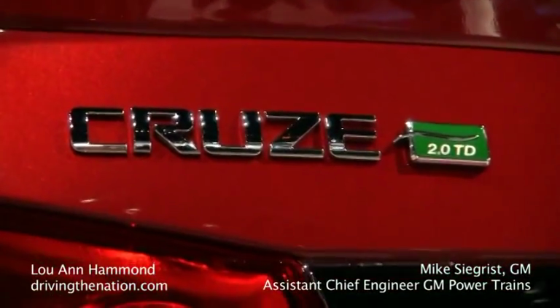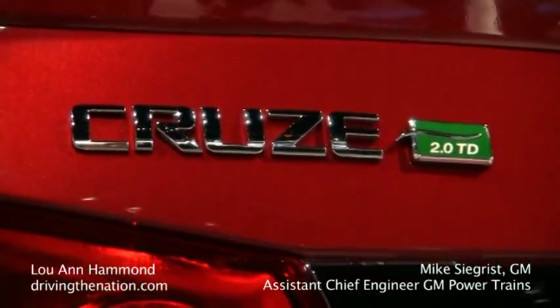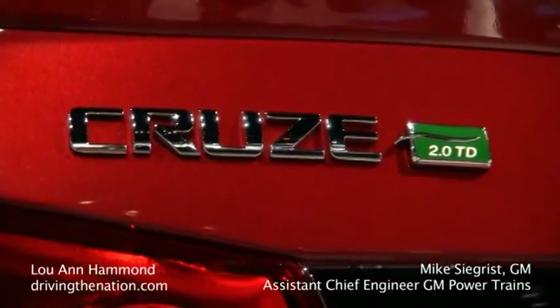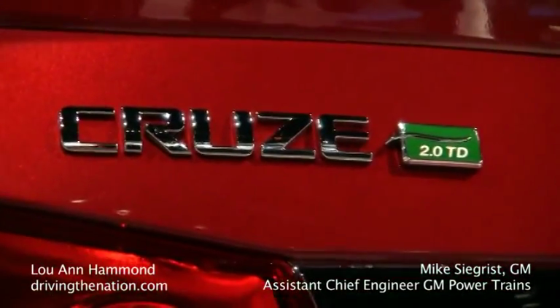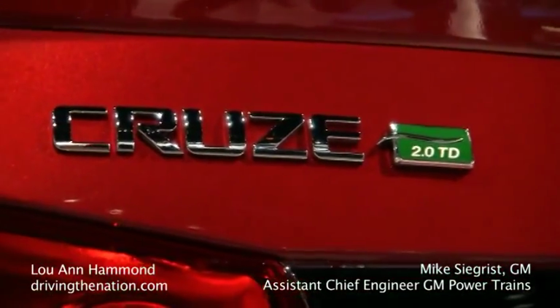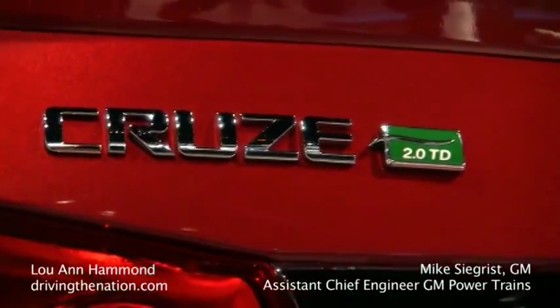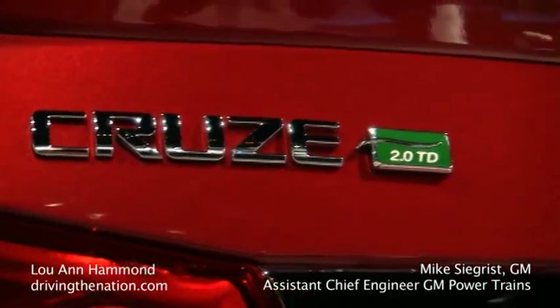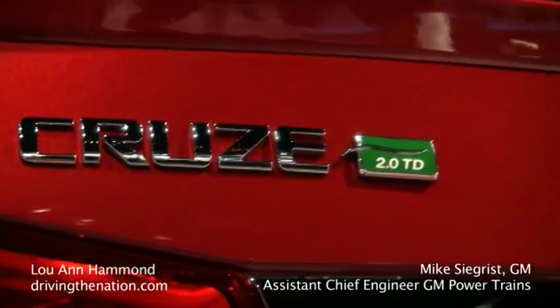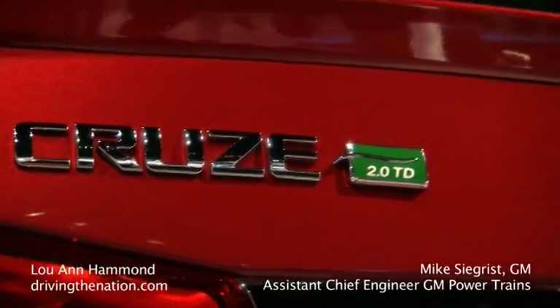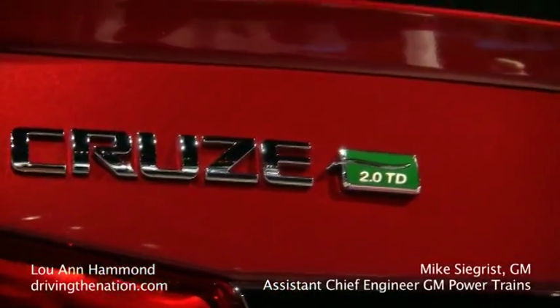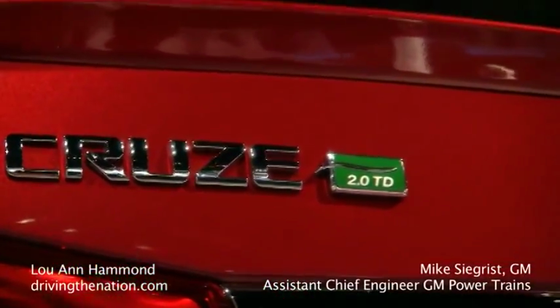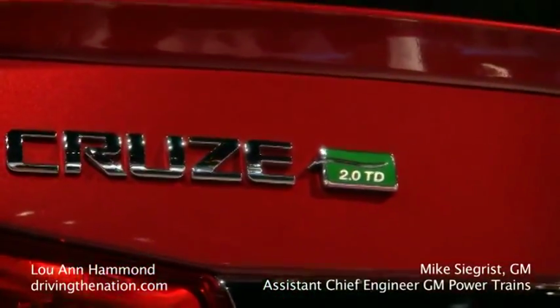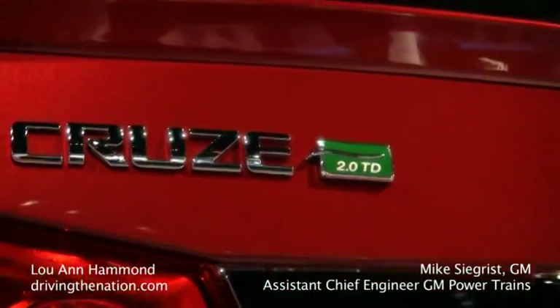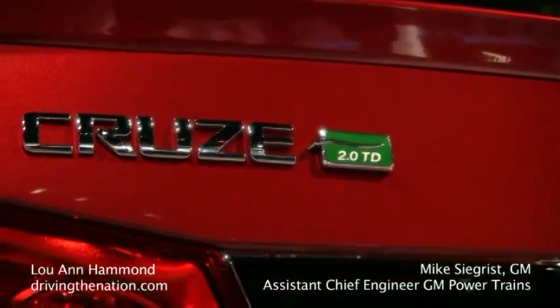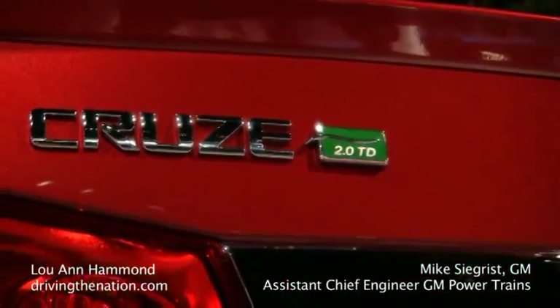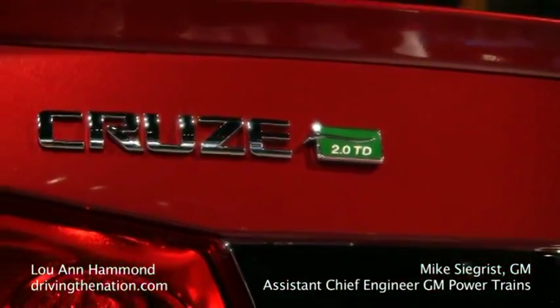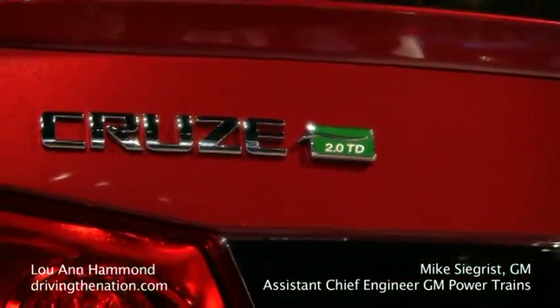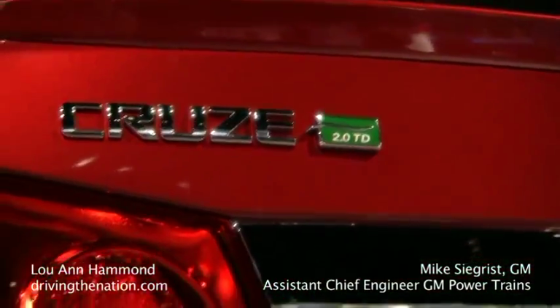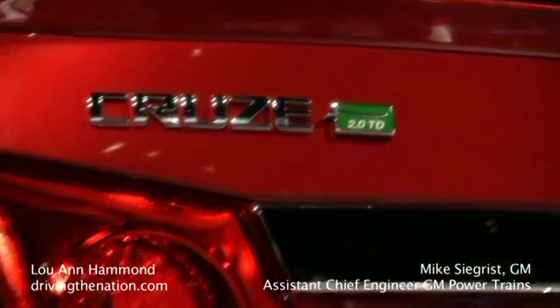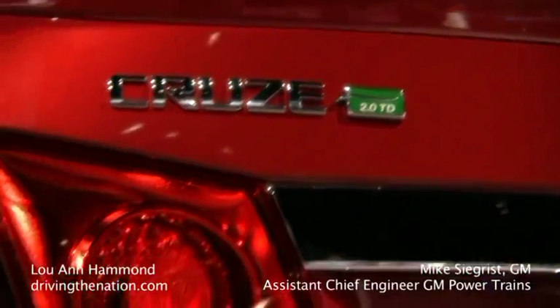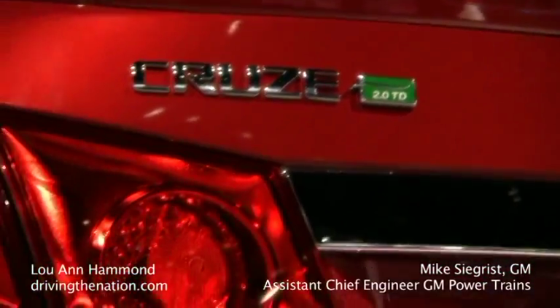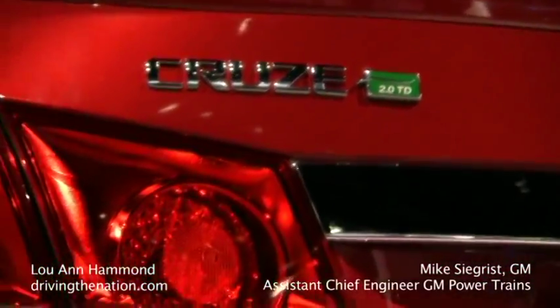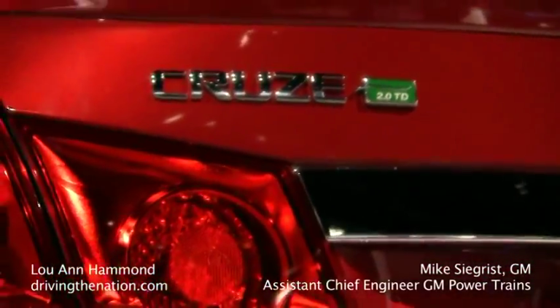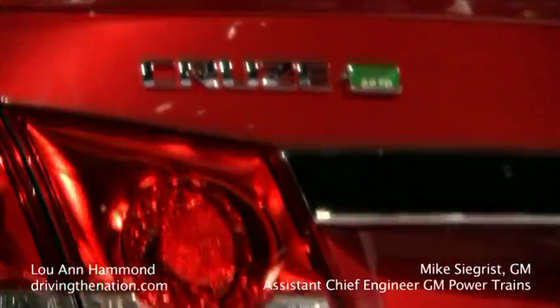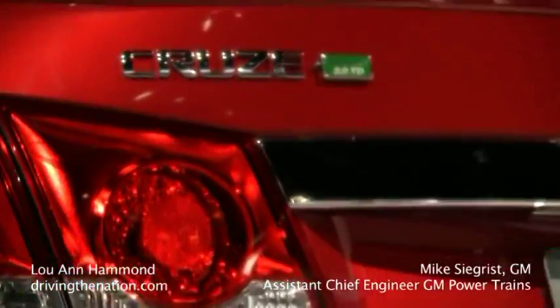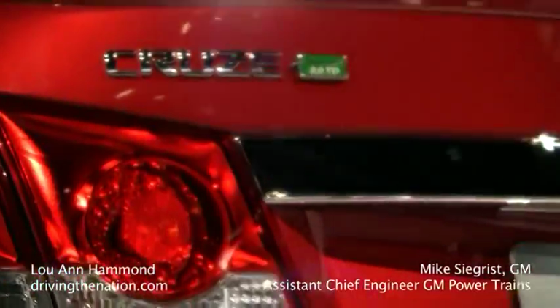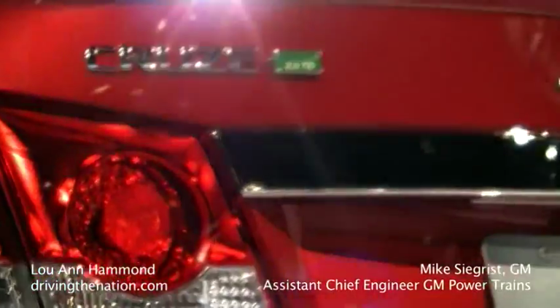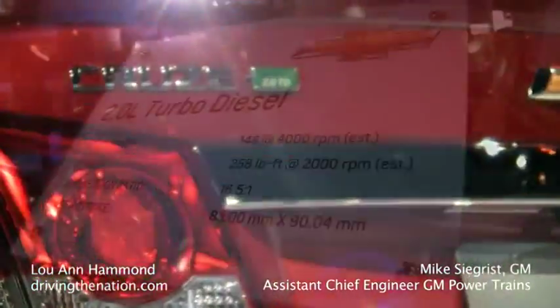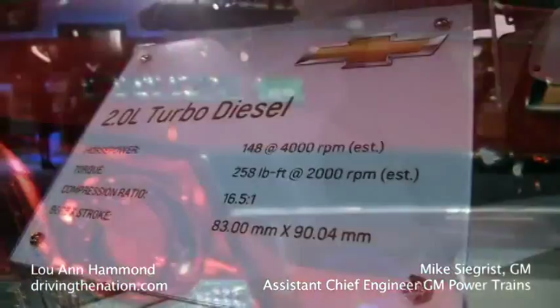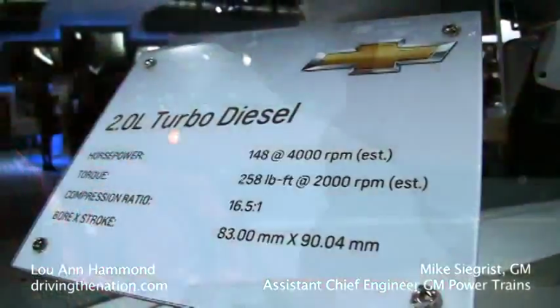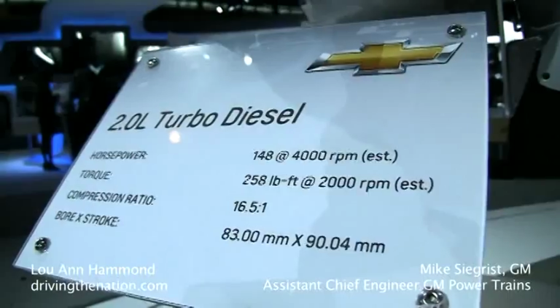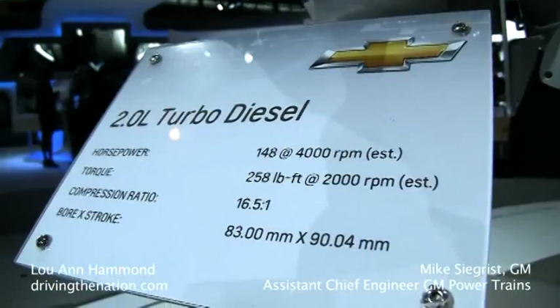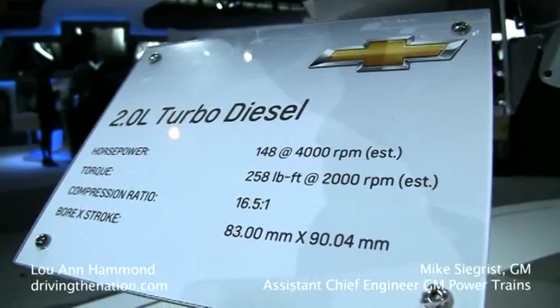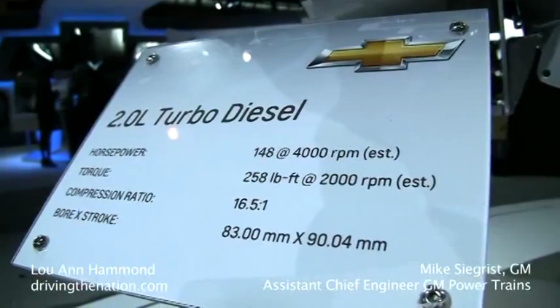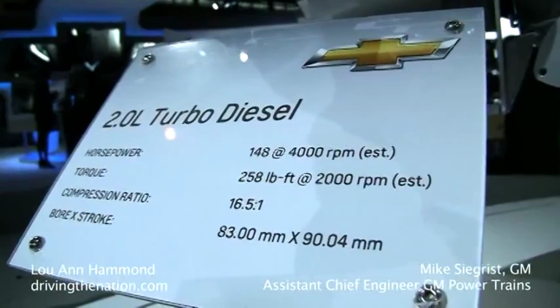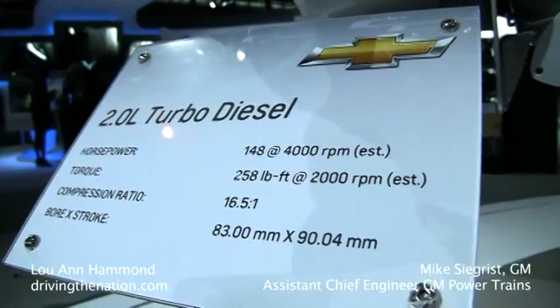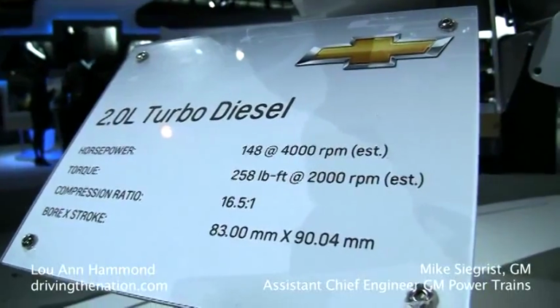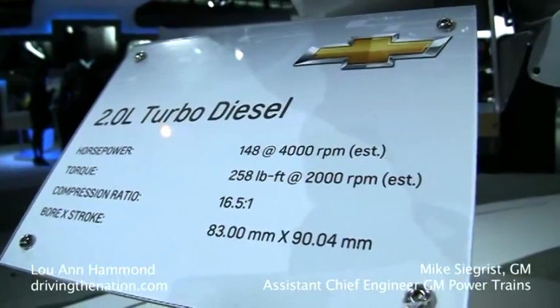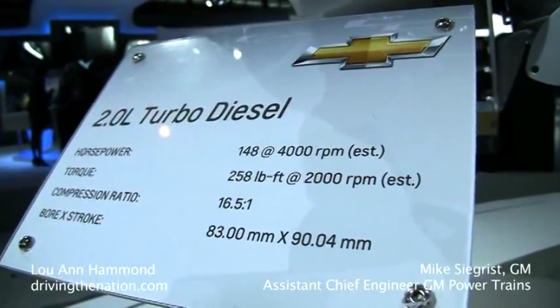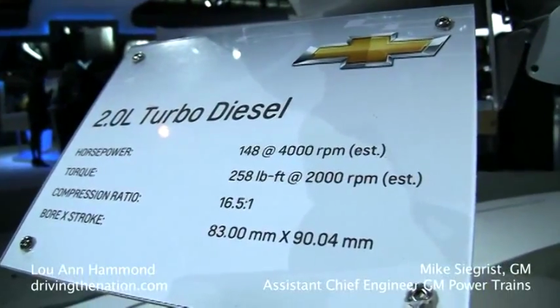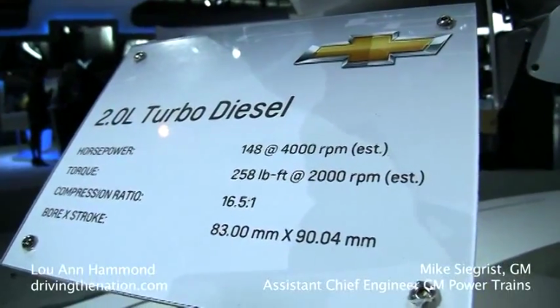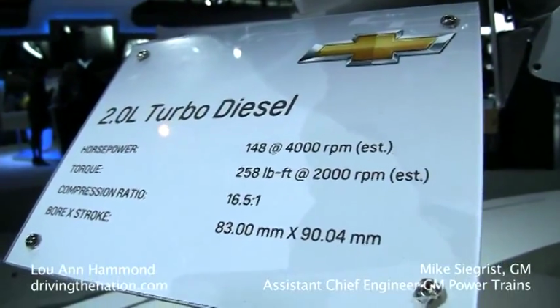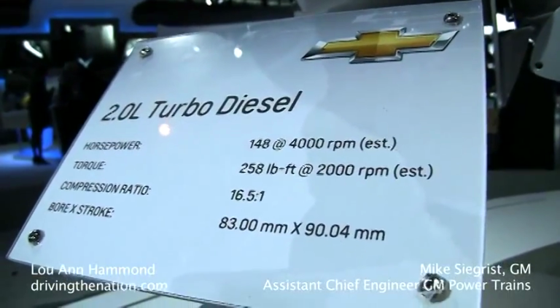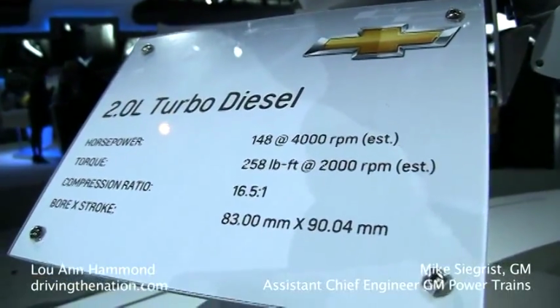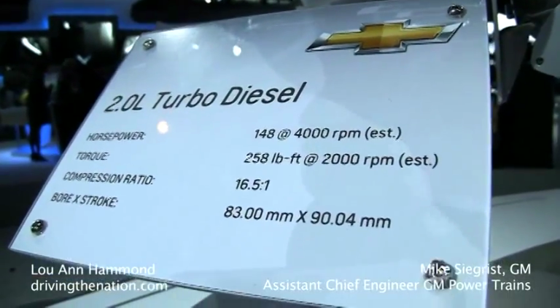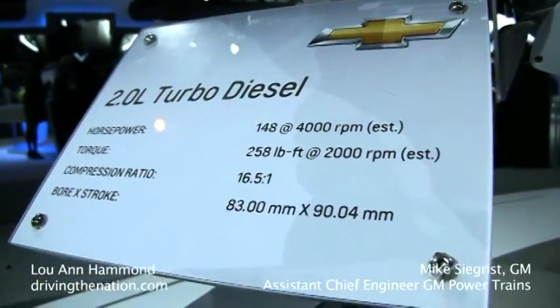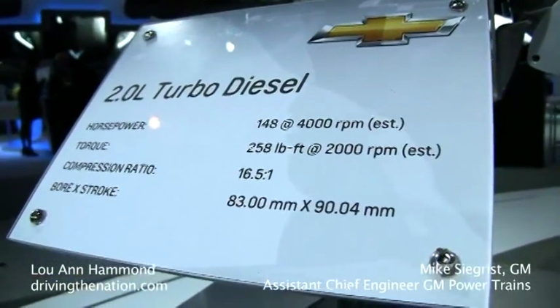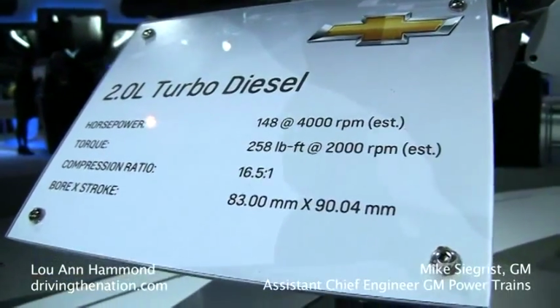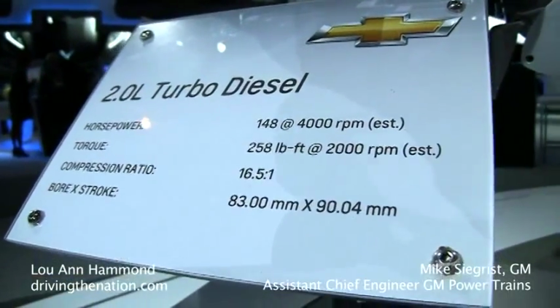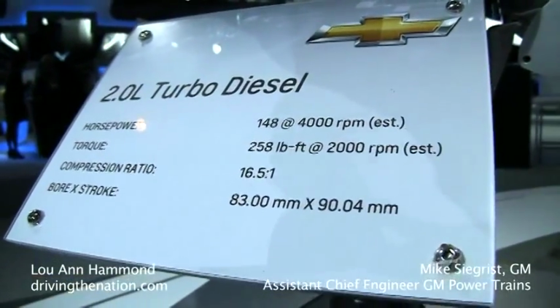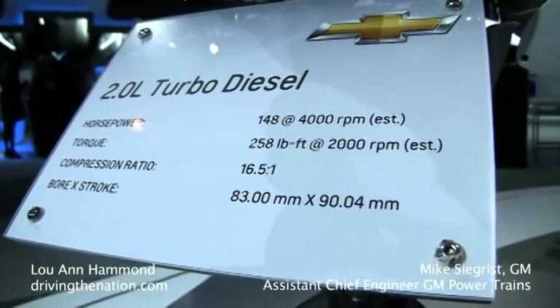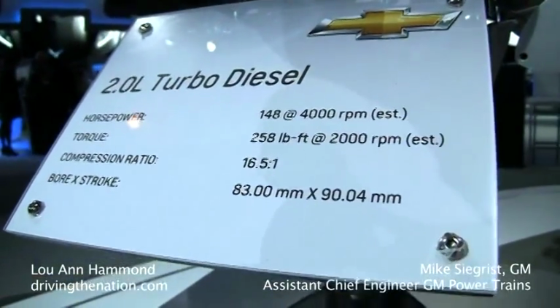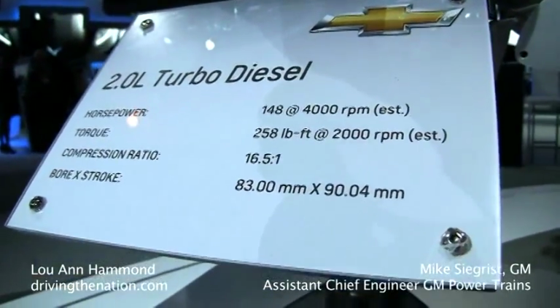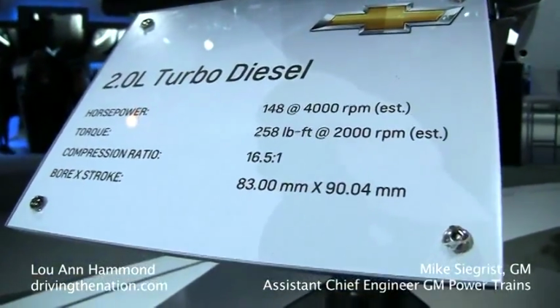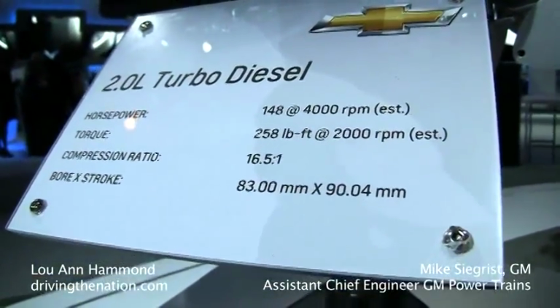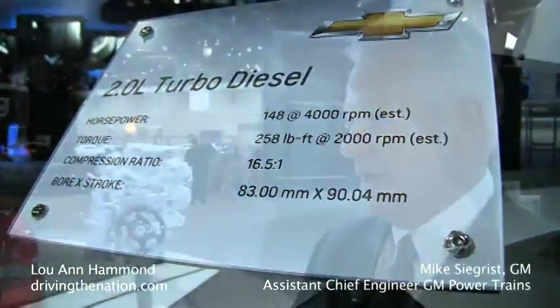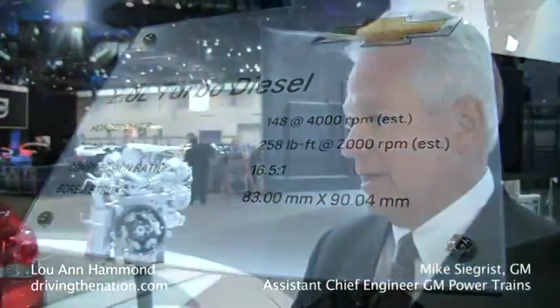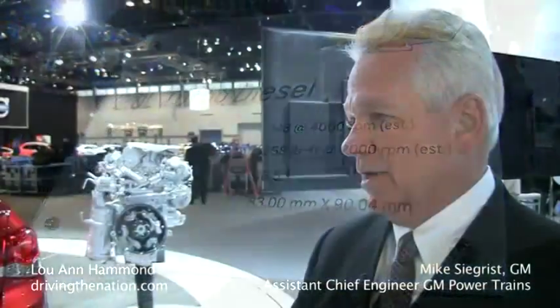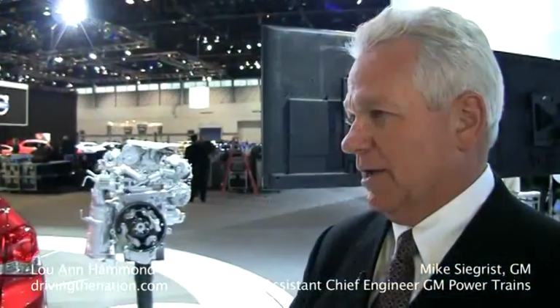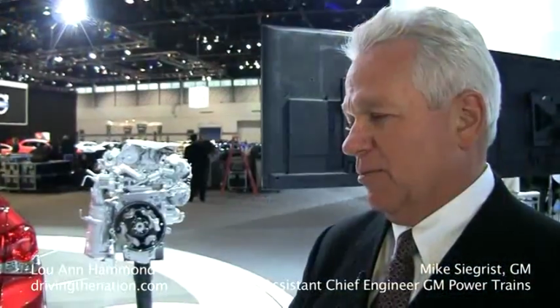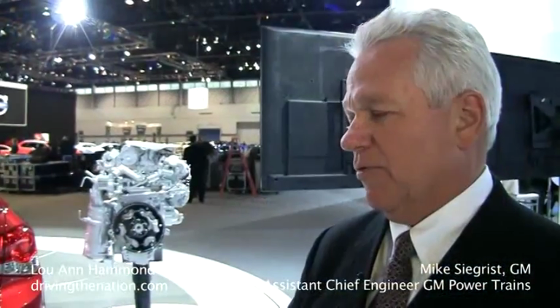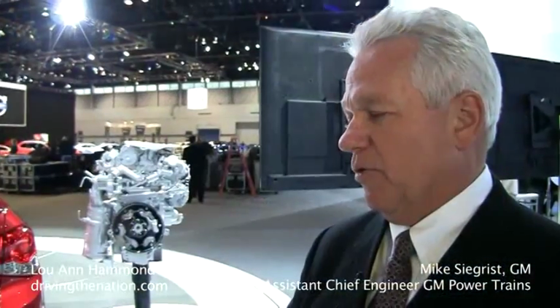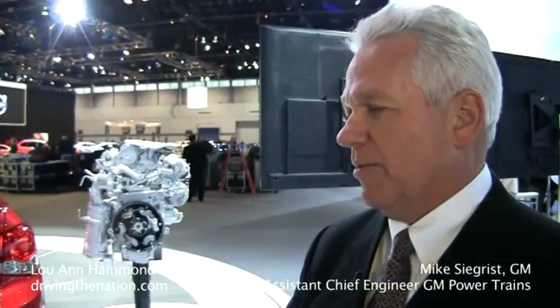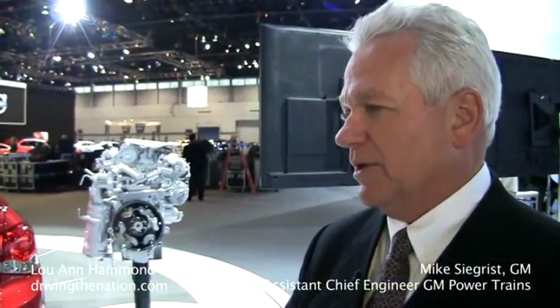There are really four major things that we've done to make it work in the Cruze Diesel here in the United States: changes to meet emissions, environmental conditions, diagnostics, and altitude, drivability, and performance.